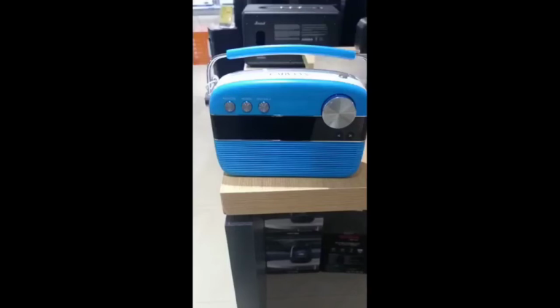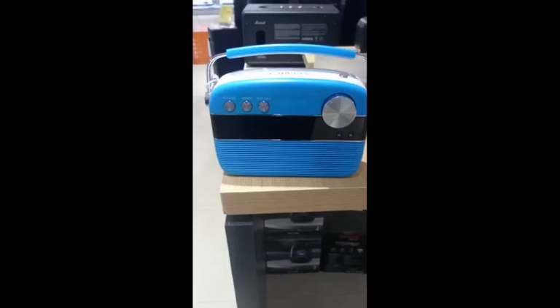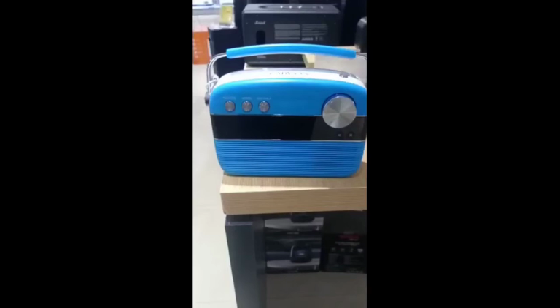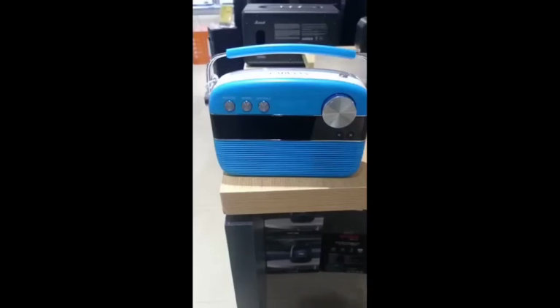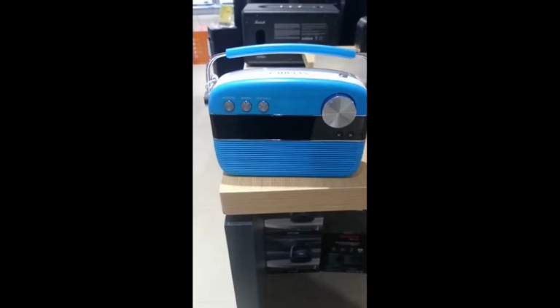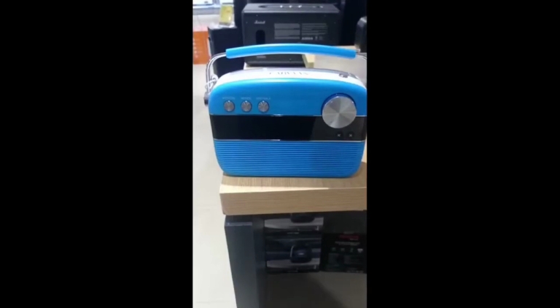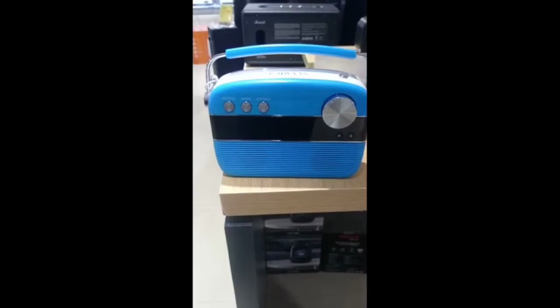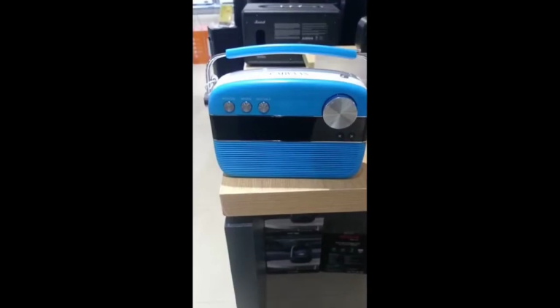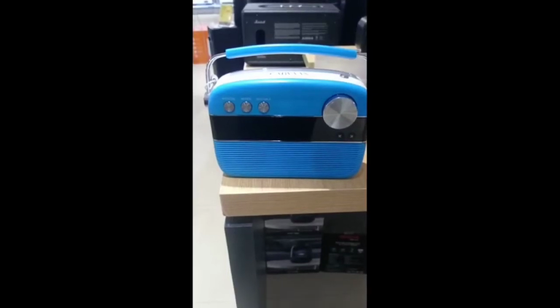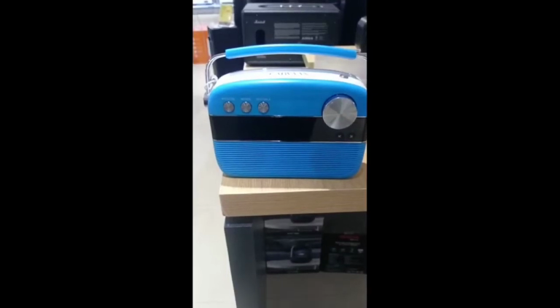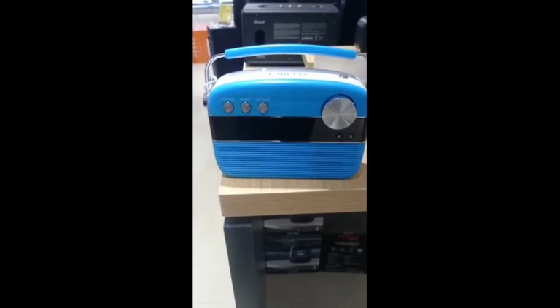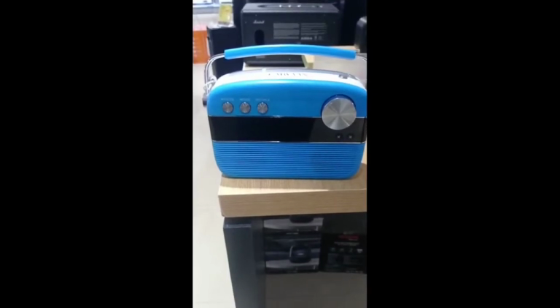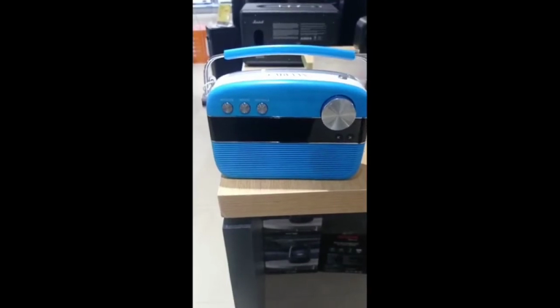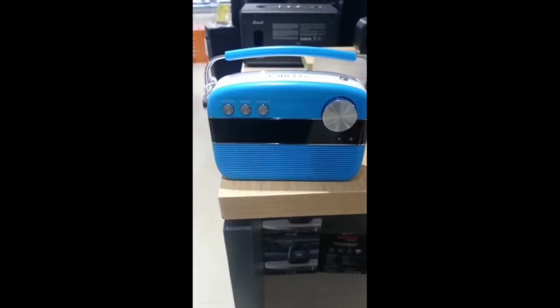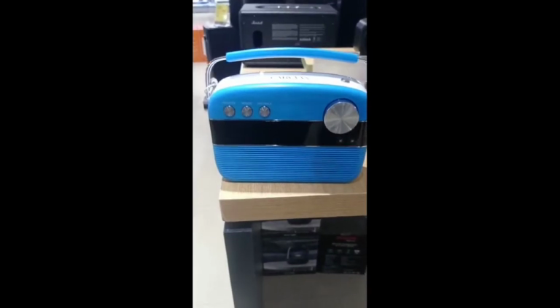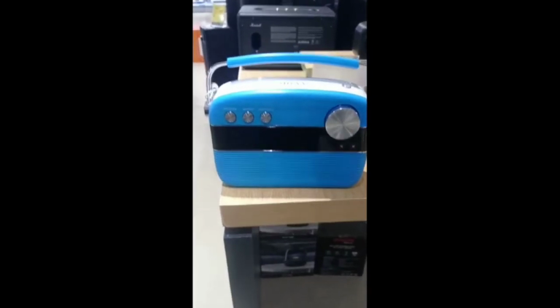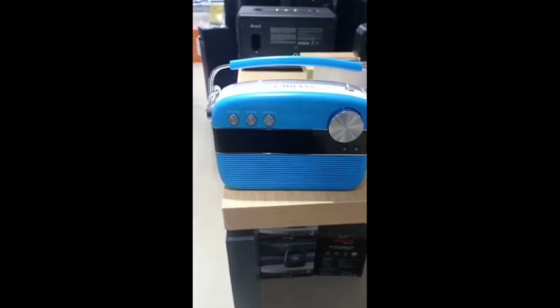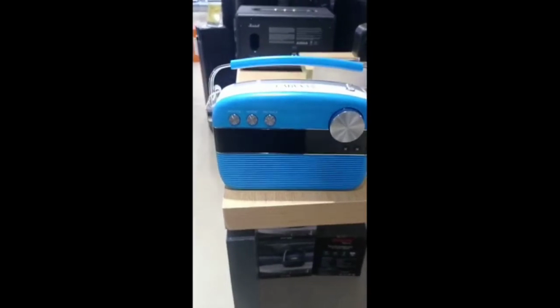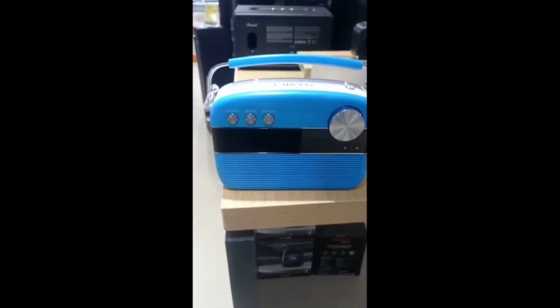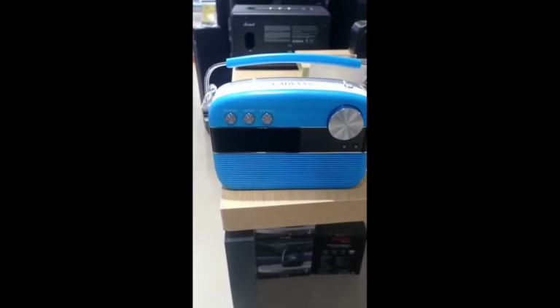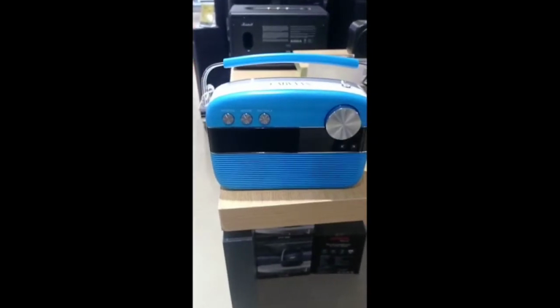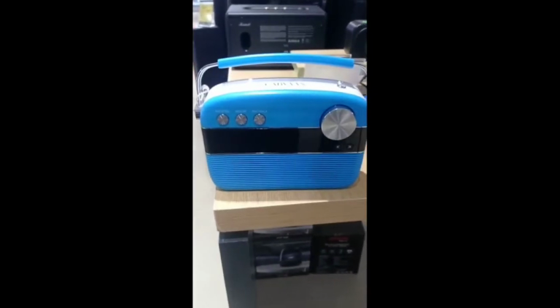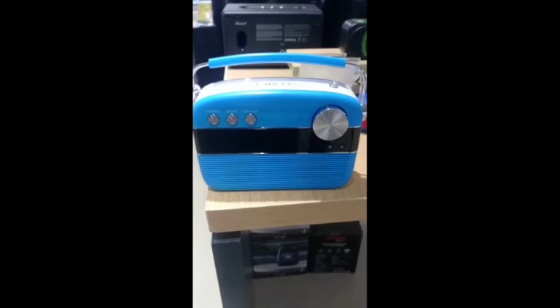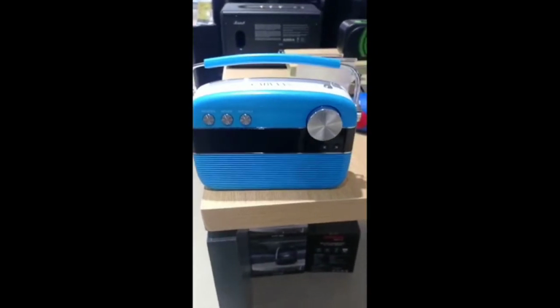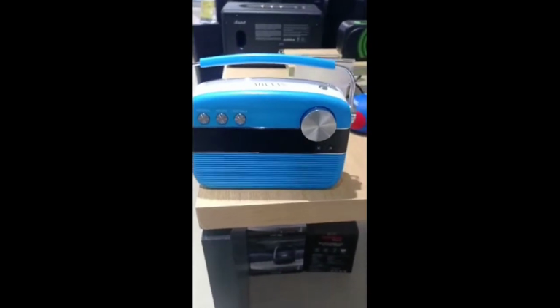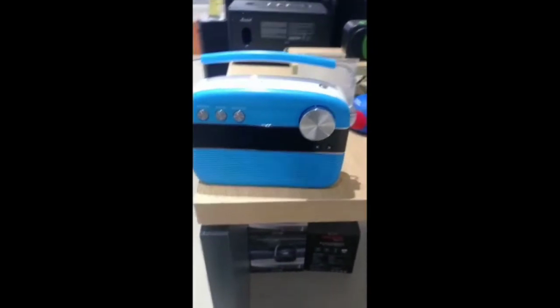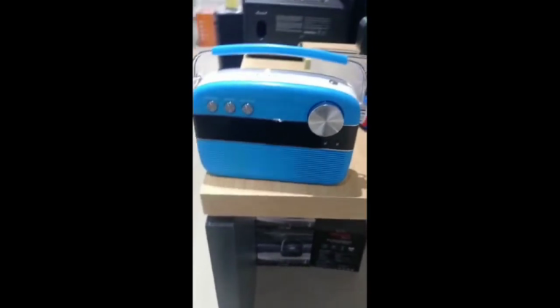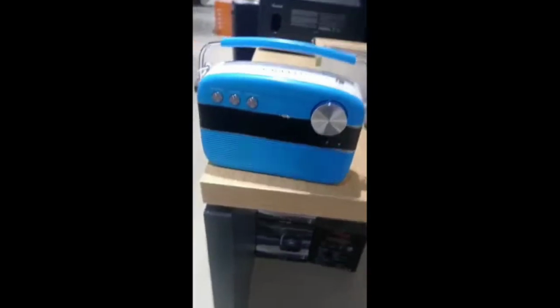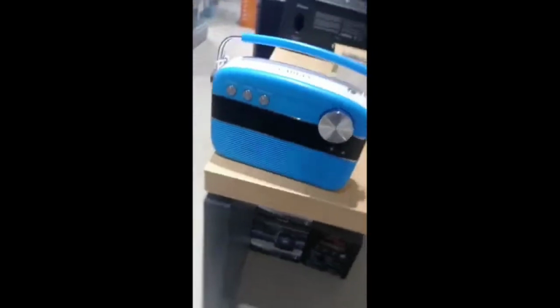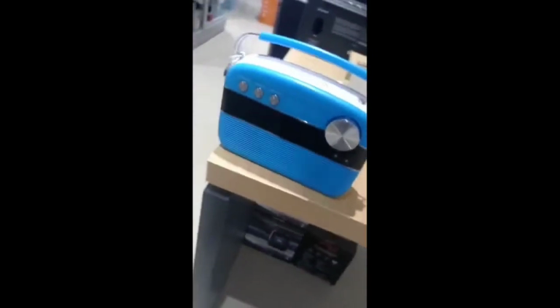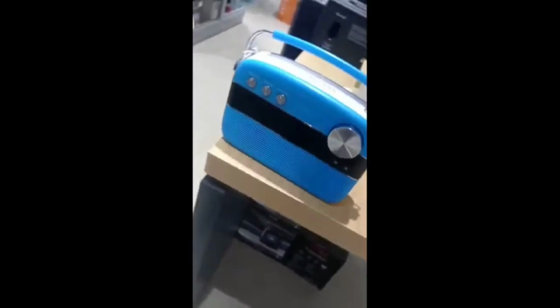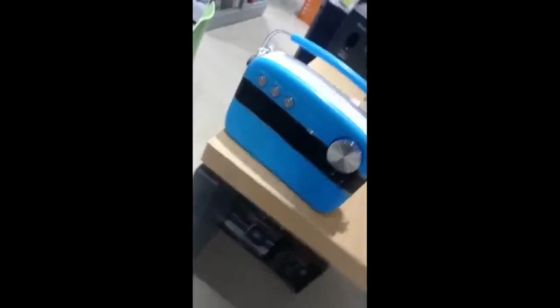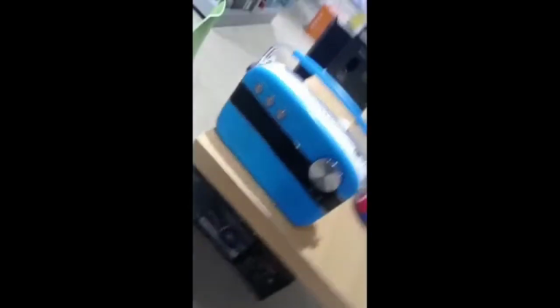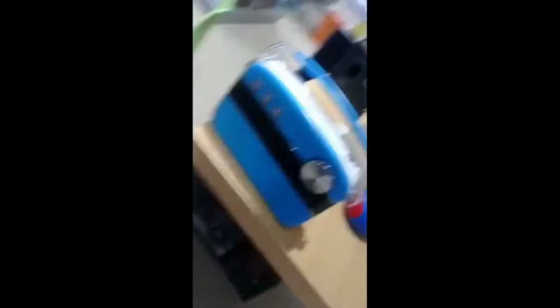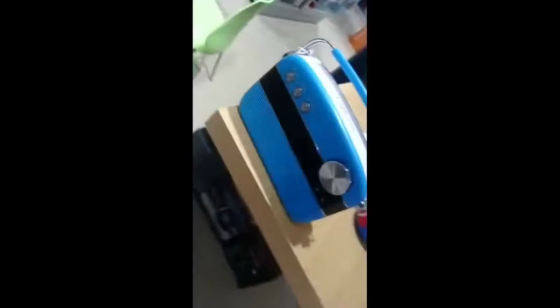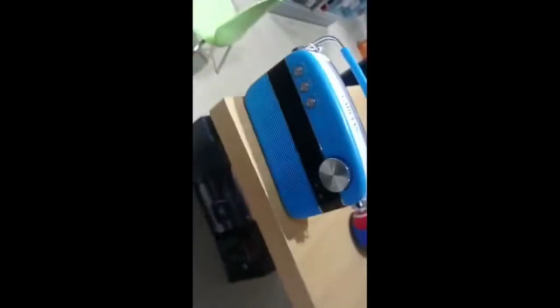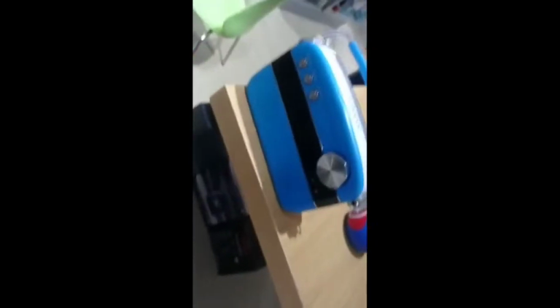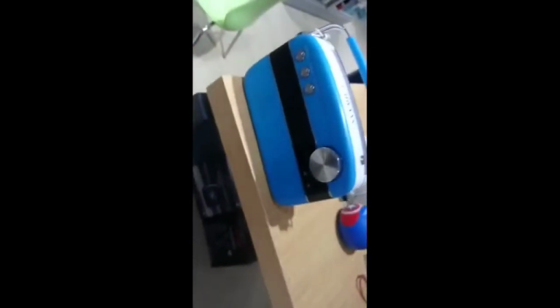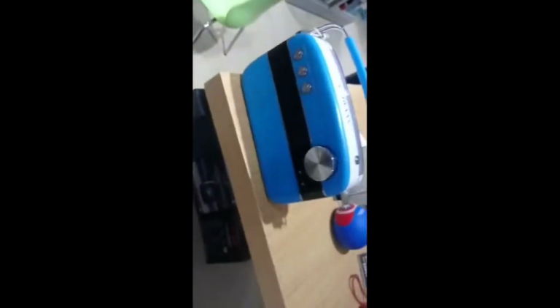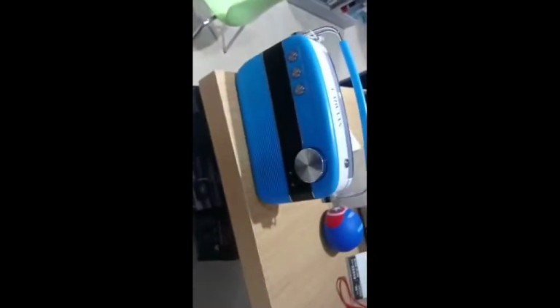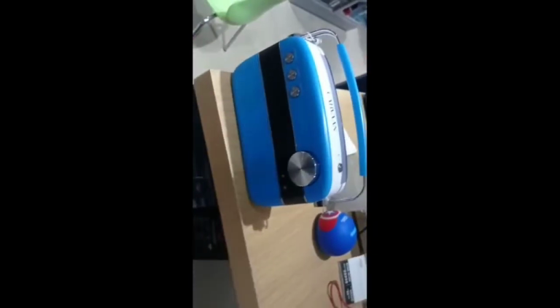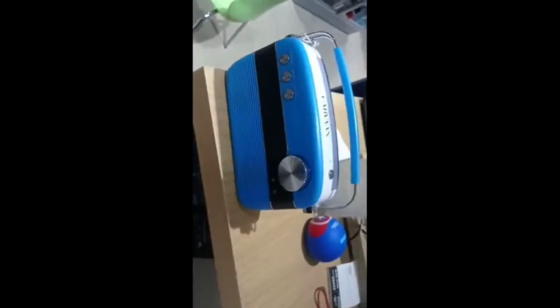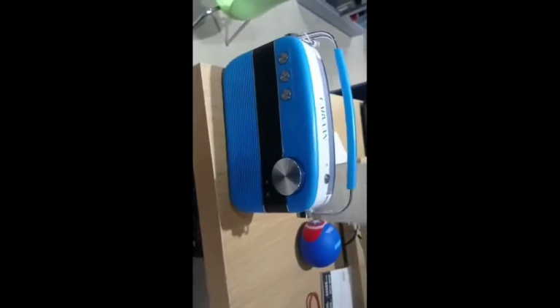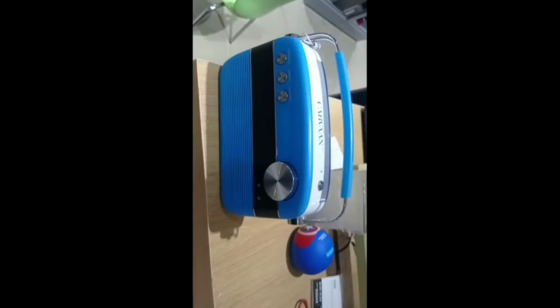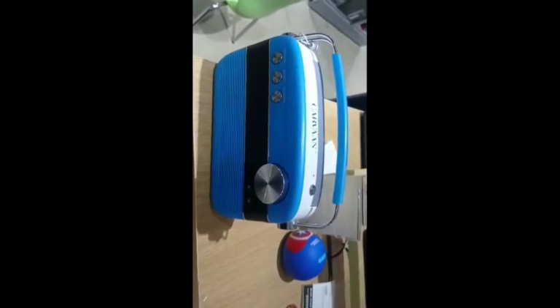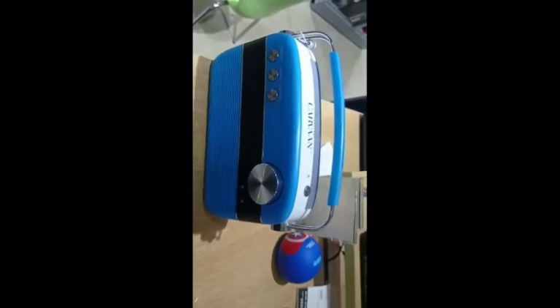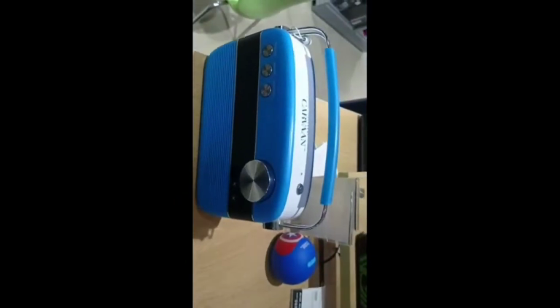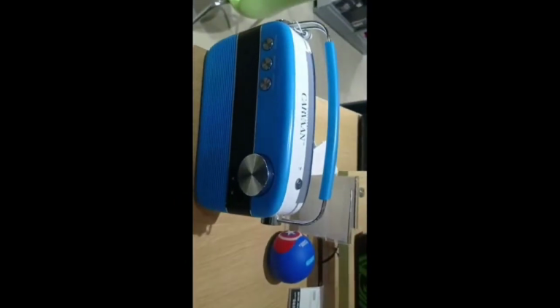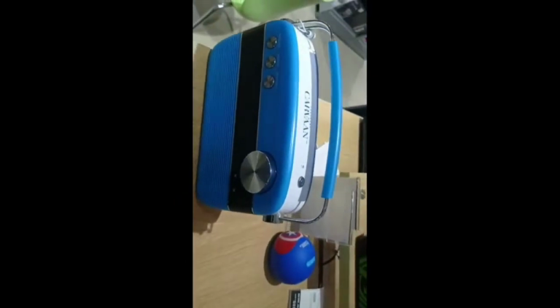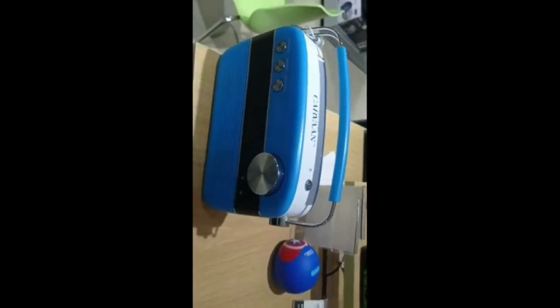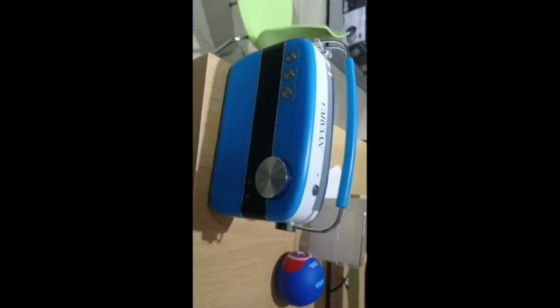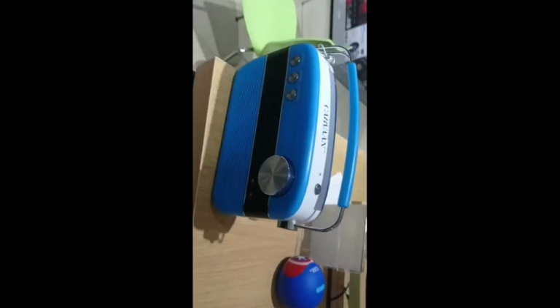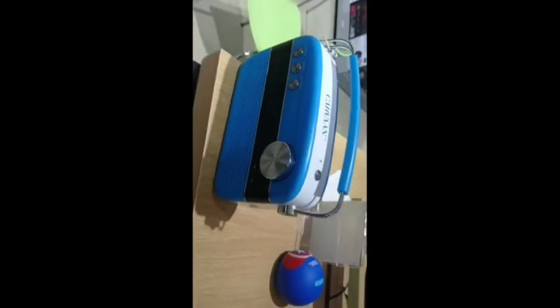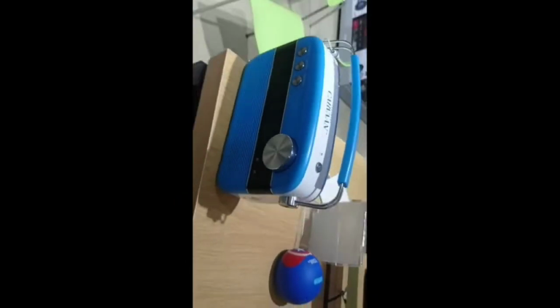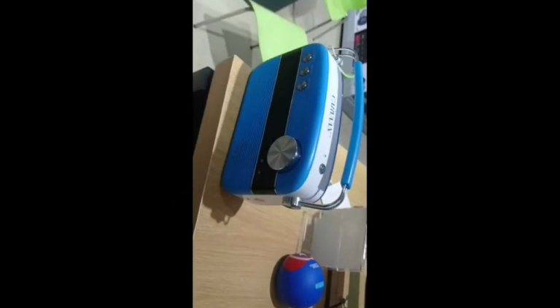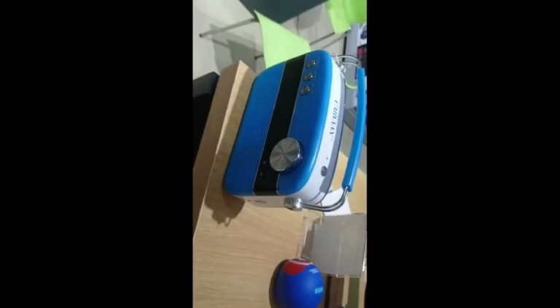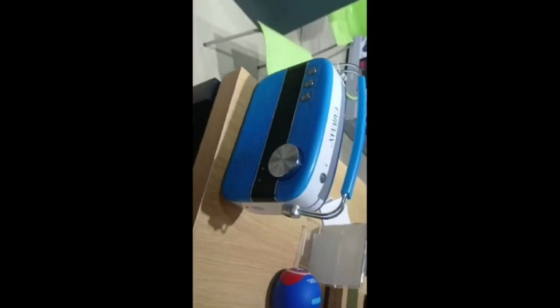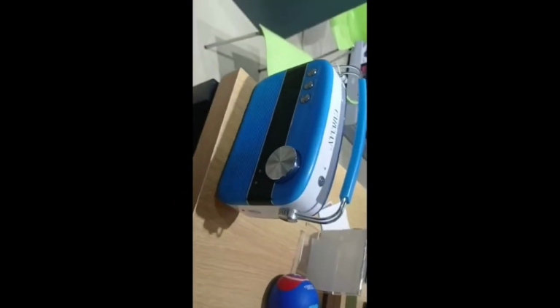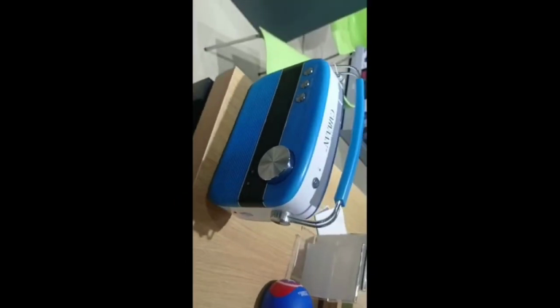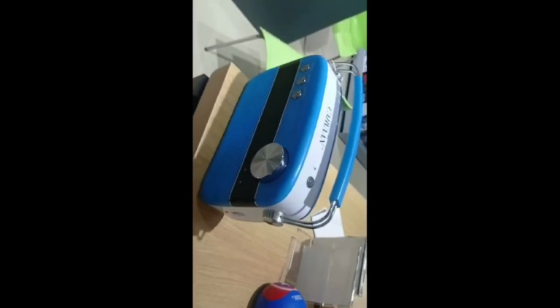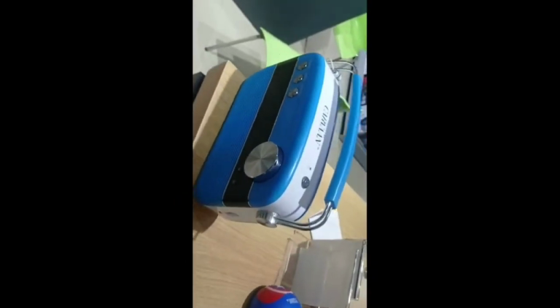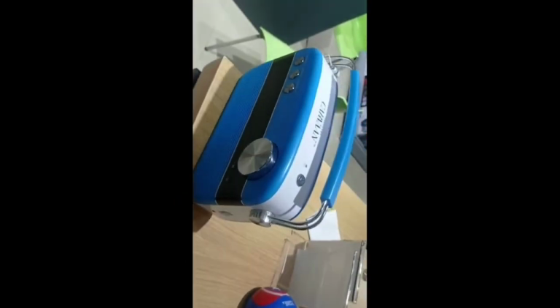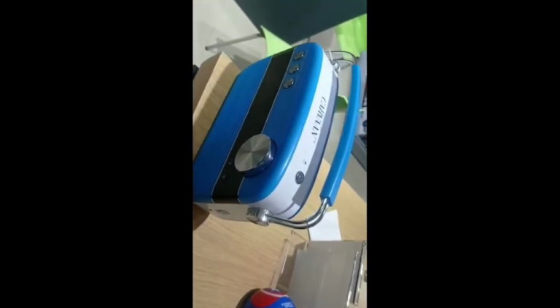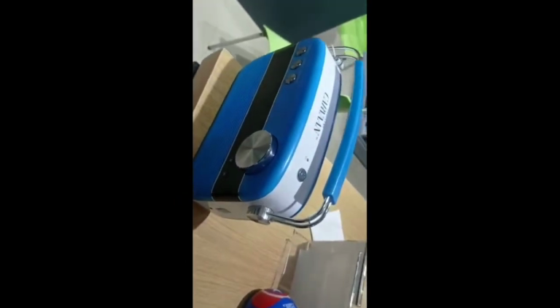Hello viewers, this is Saregama Carvaan. This is available at Reliance Digital, Chroma, and other stores.